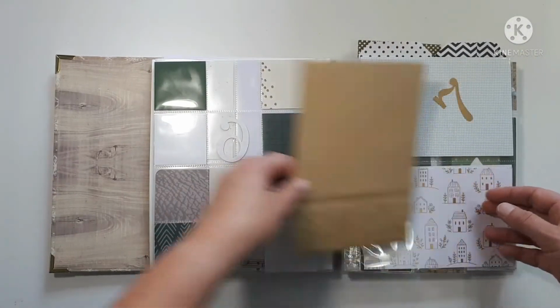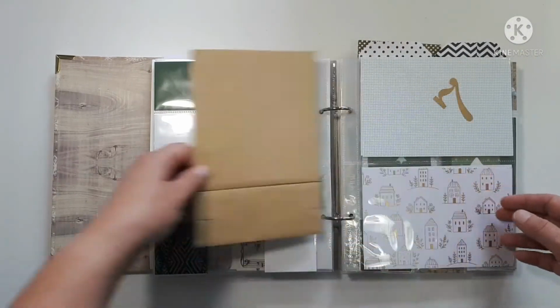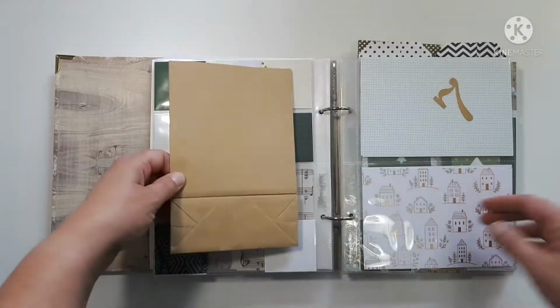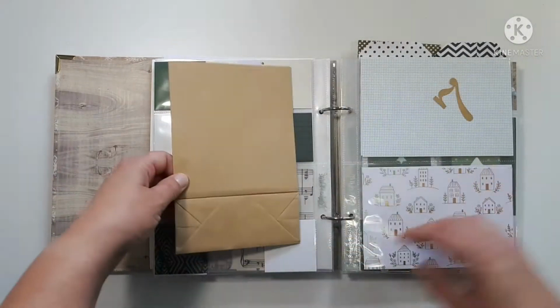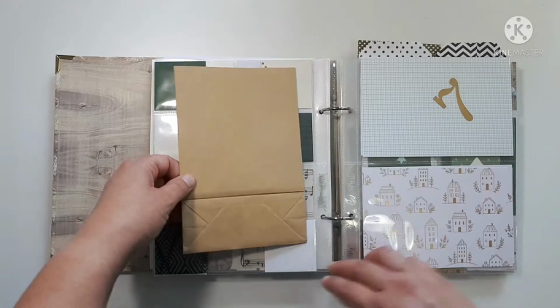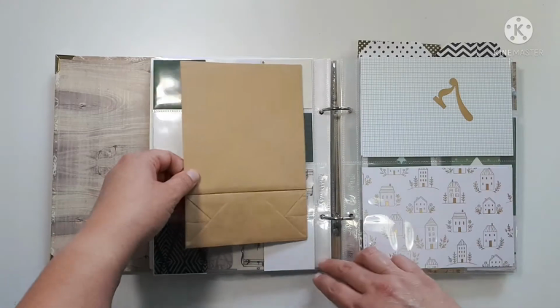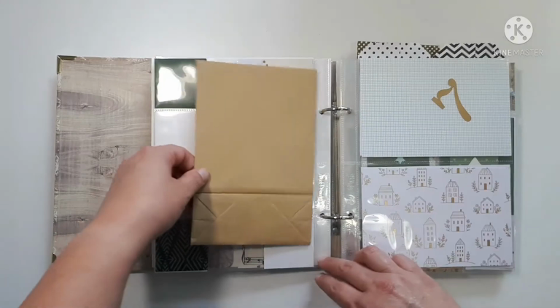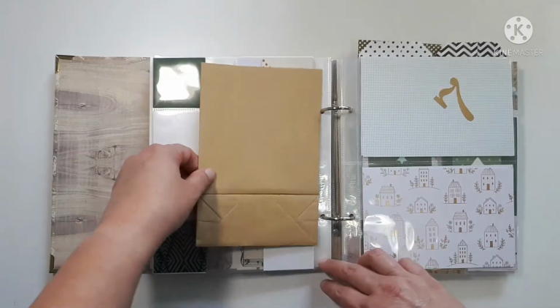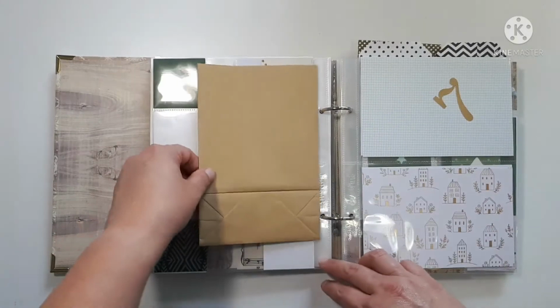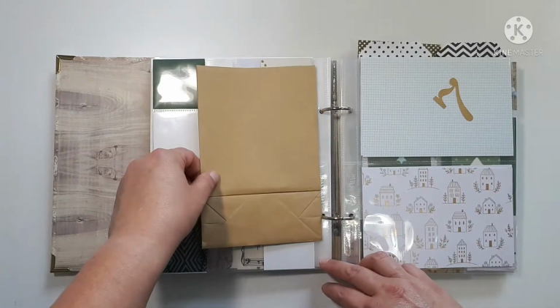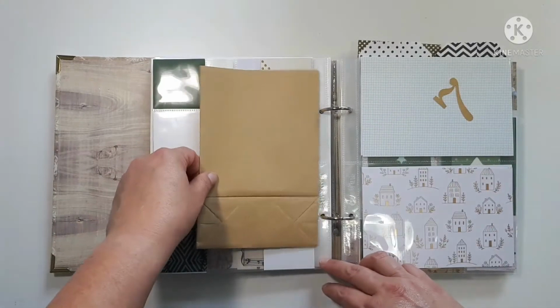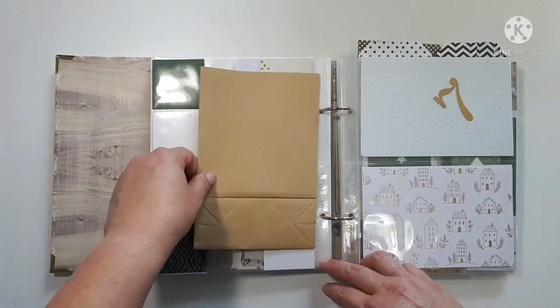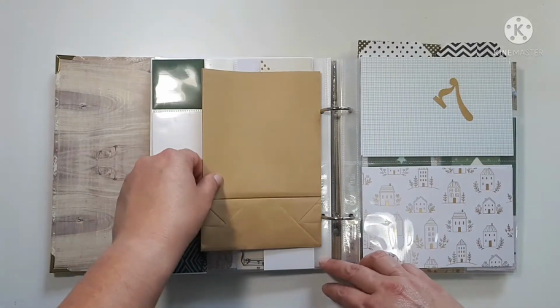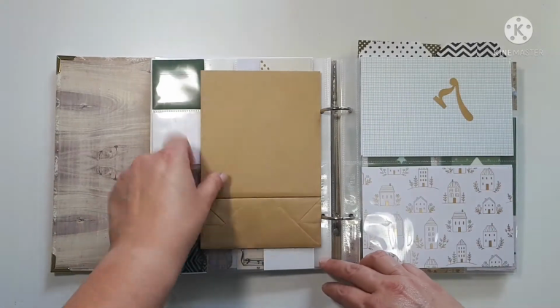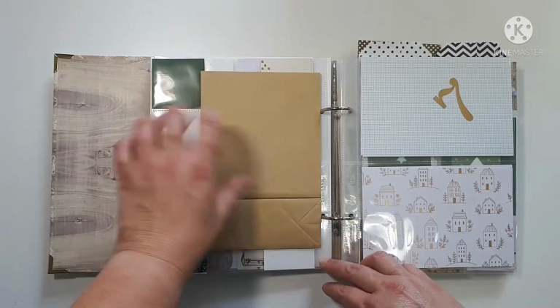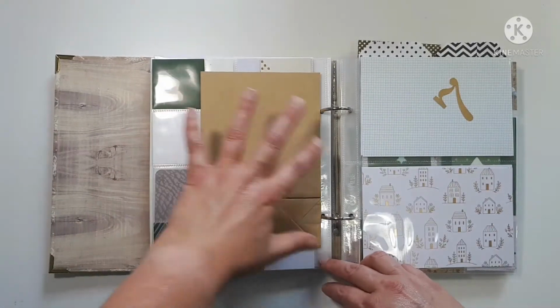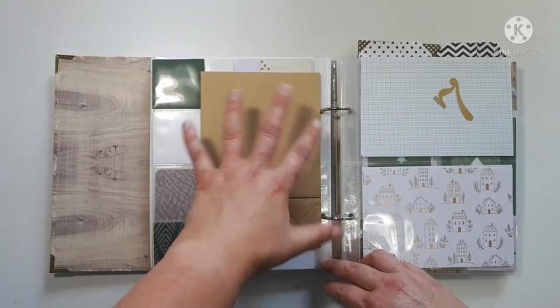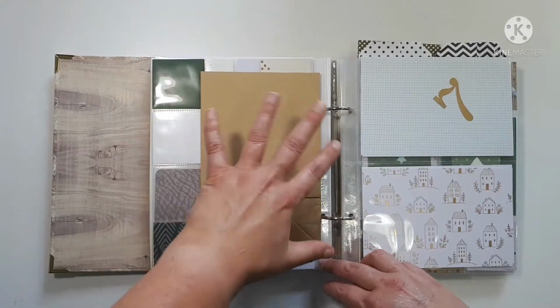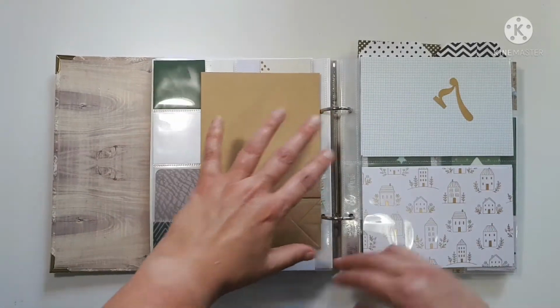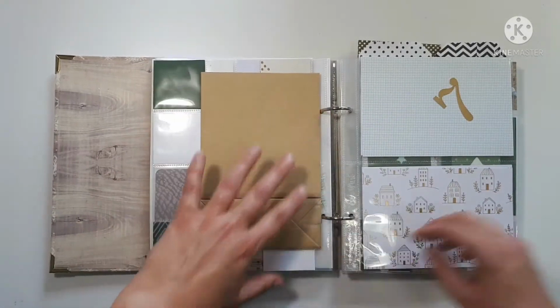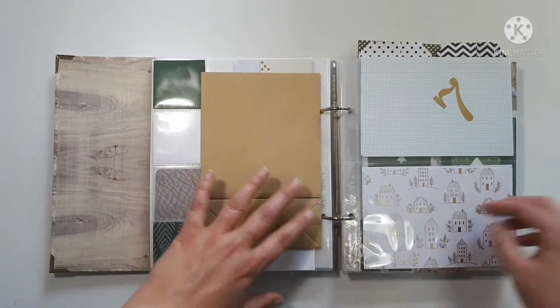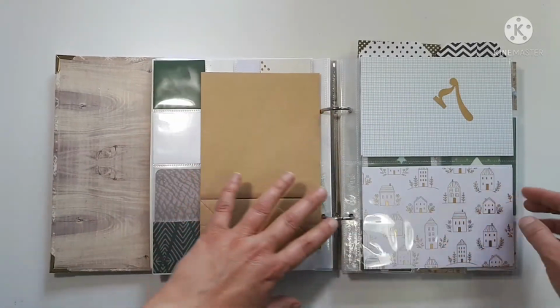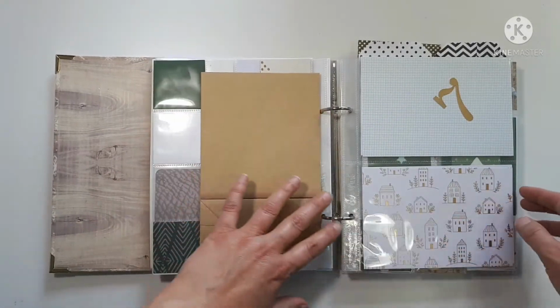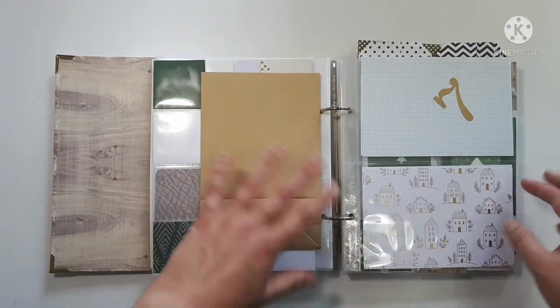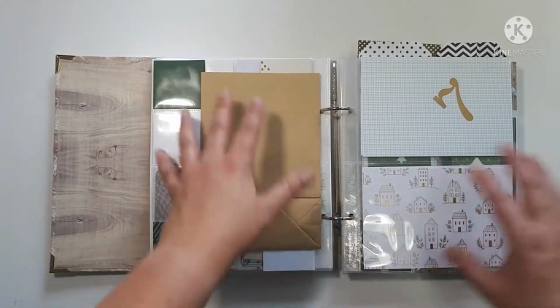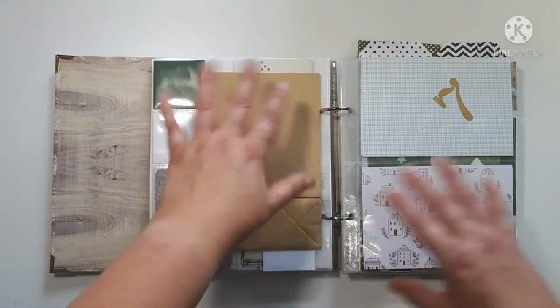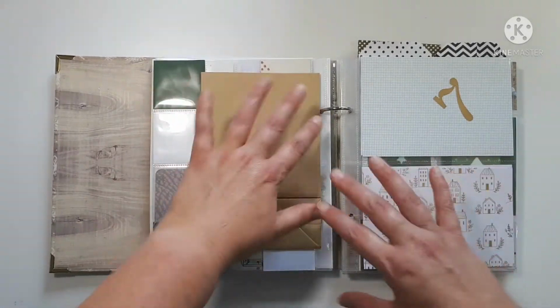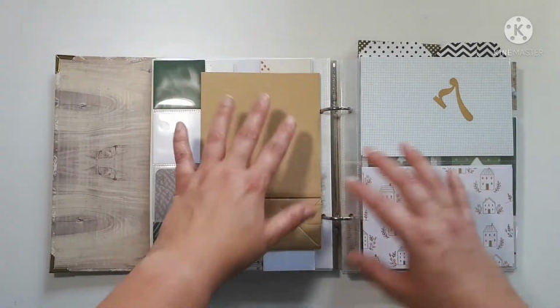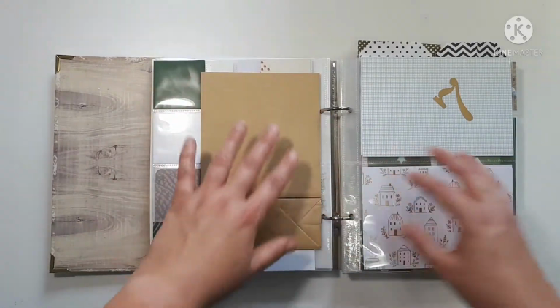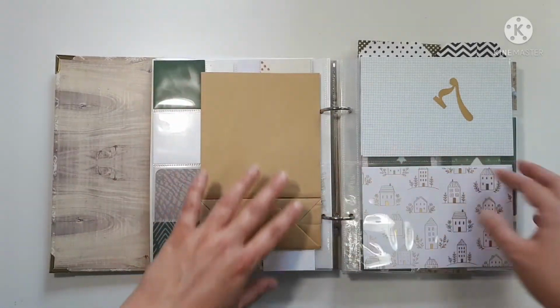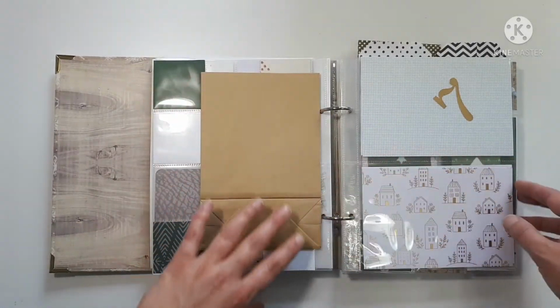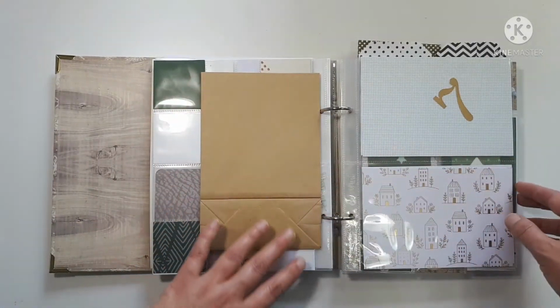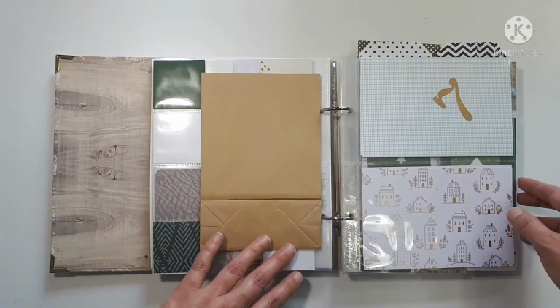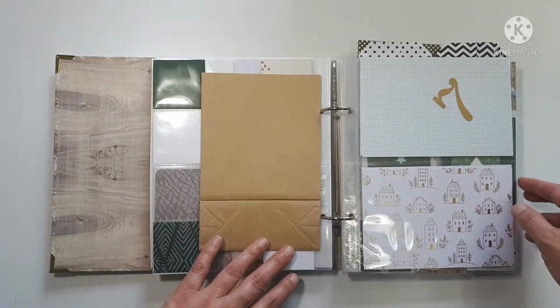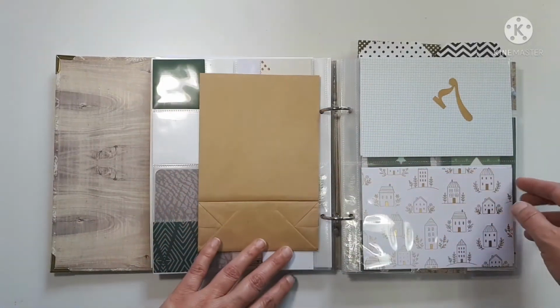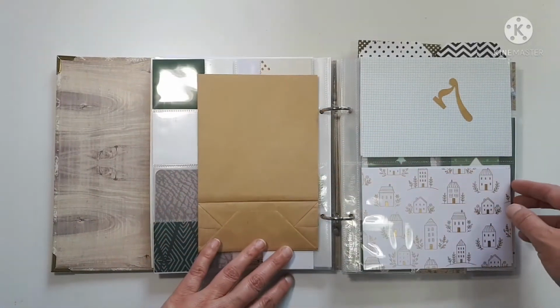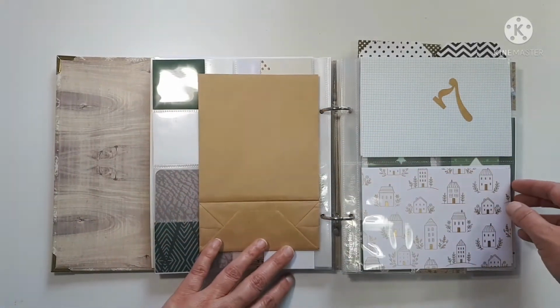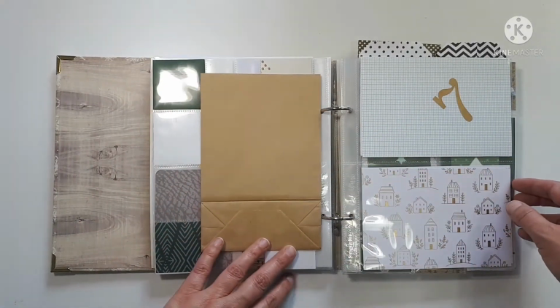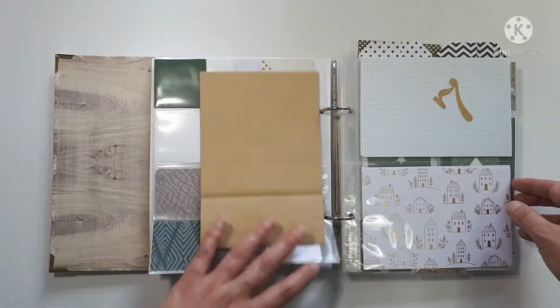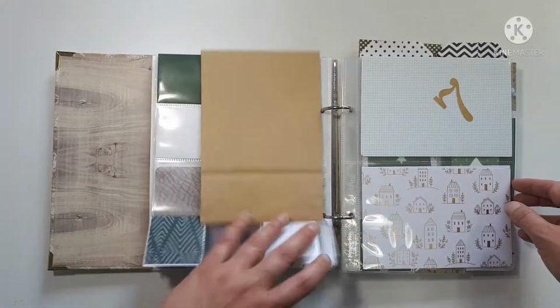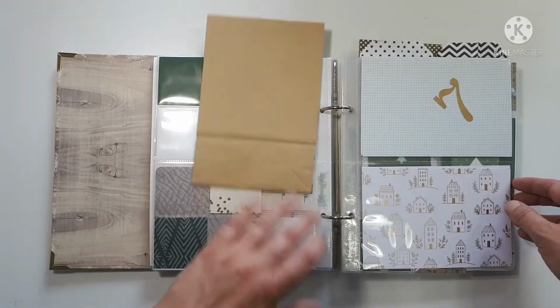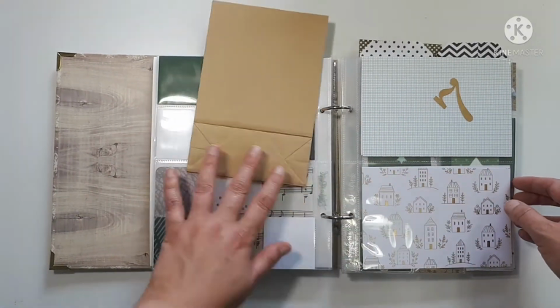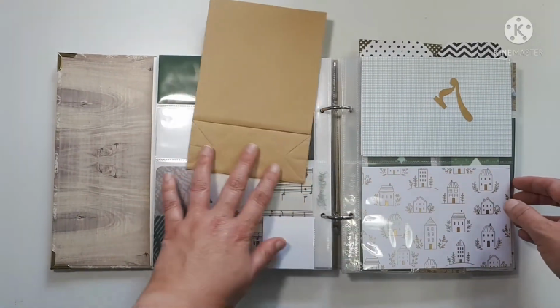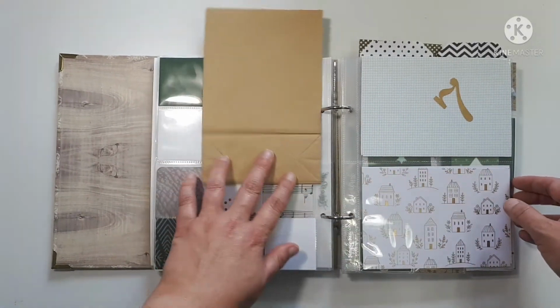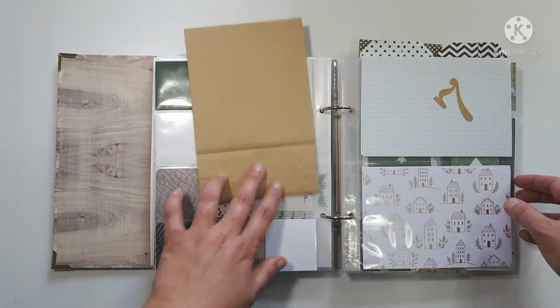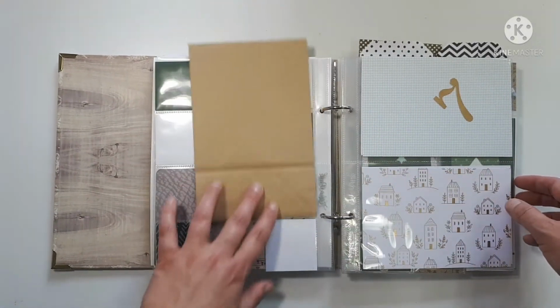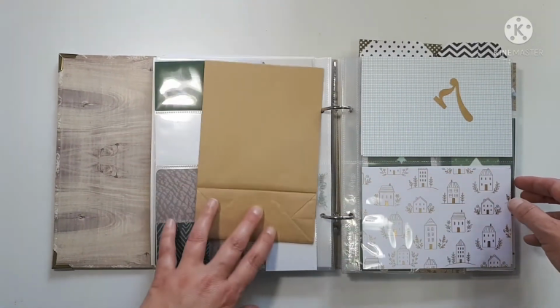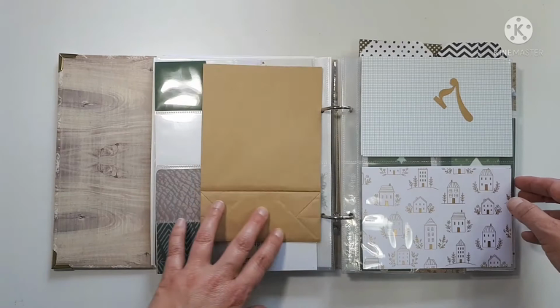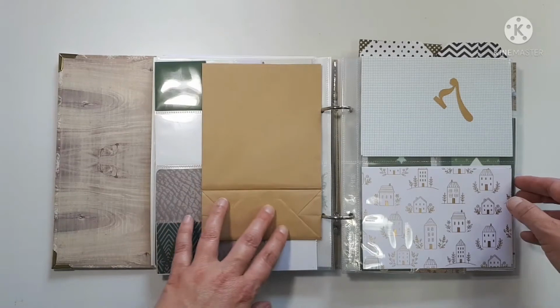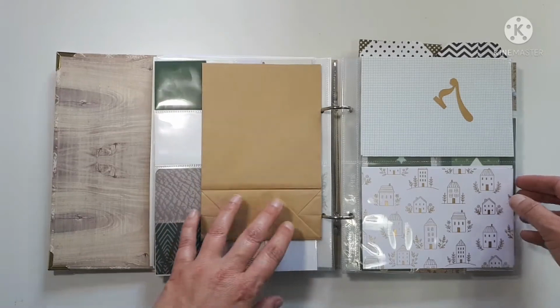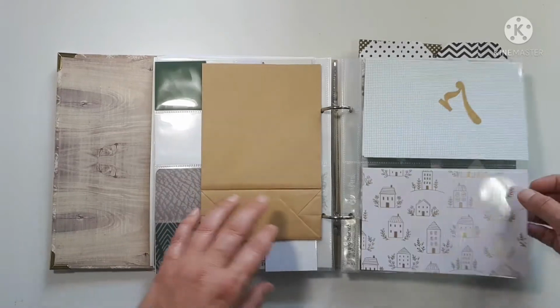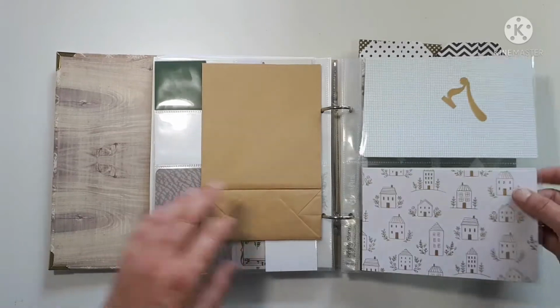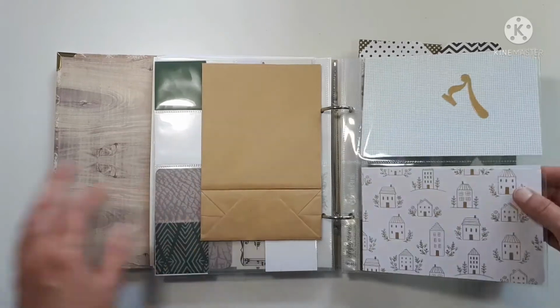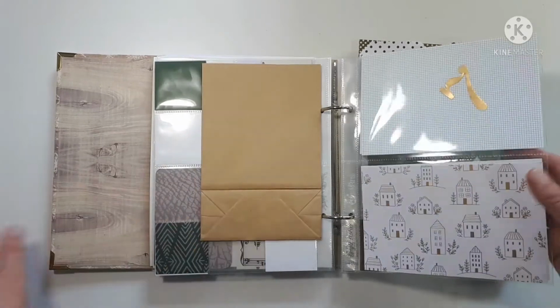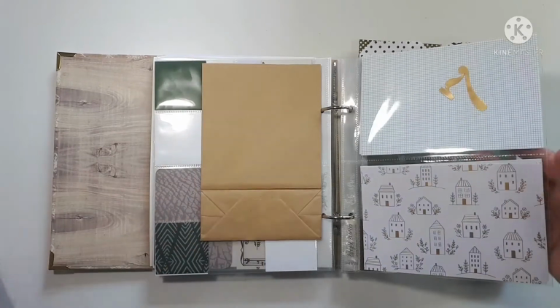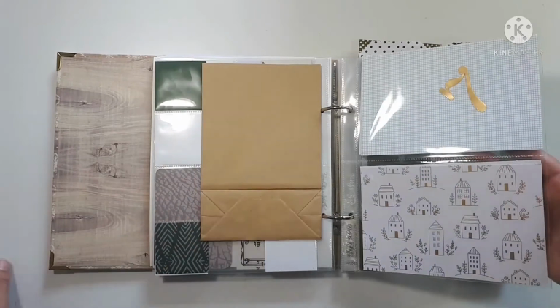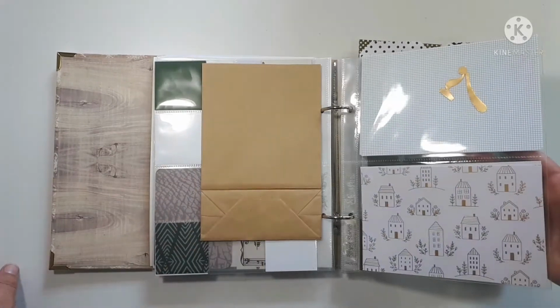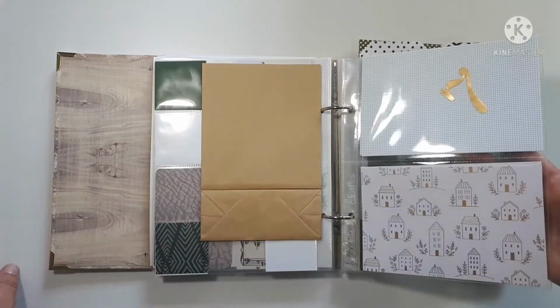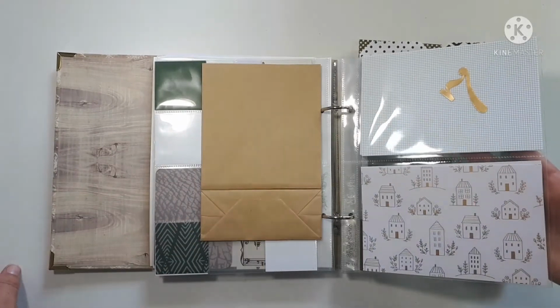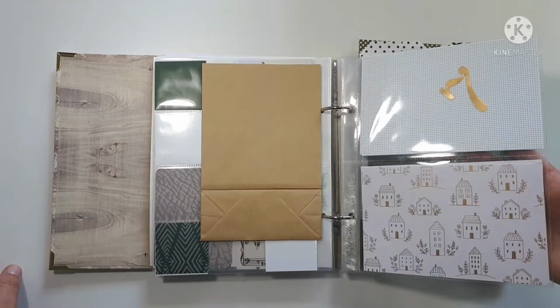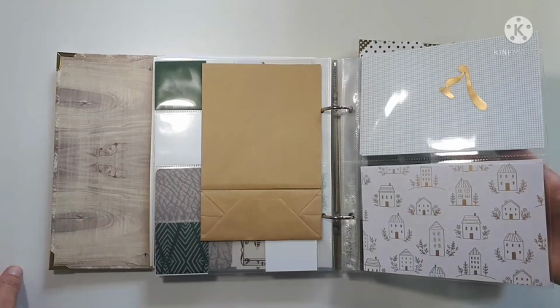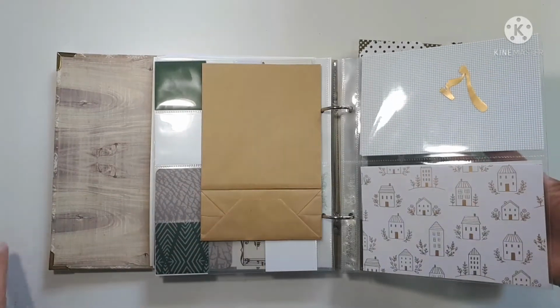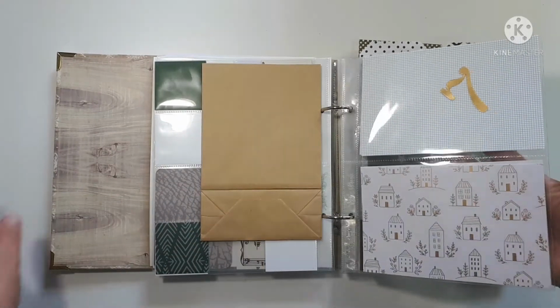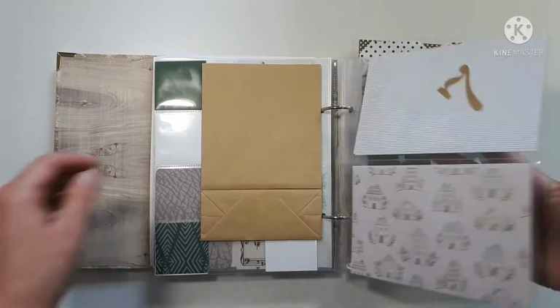This will probably be a spot to throw something like an envelope or something in — I just put the paper bag there for now because I have it.